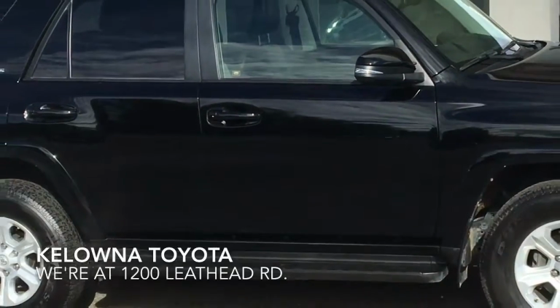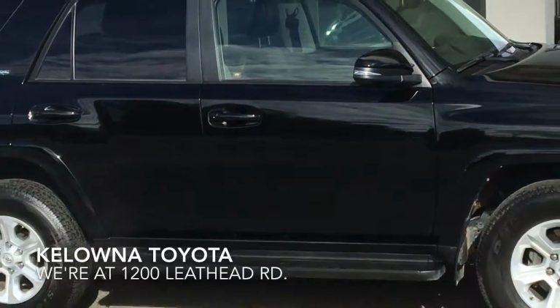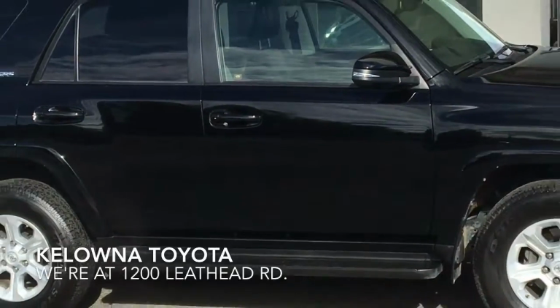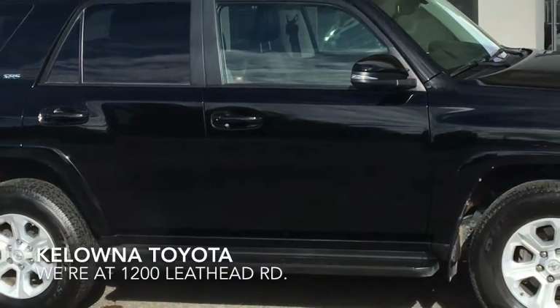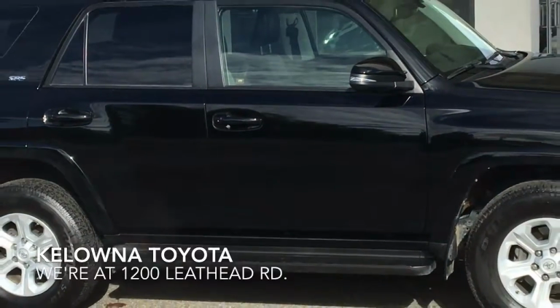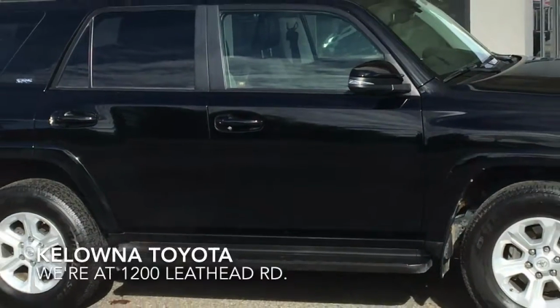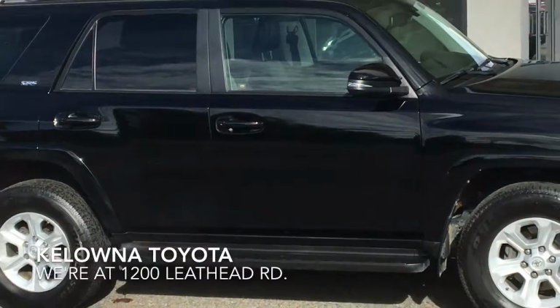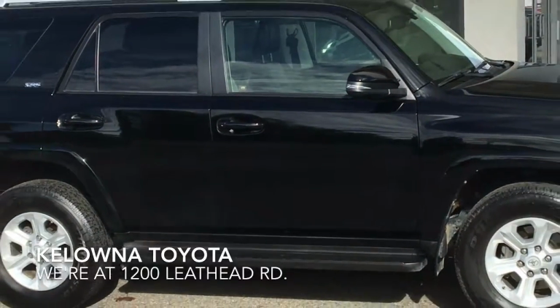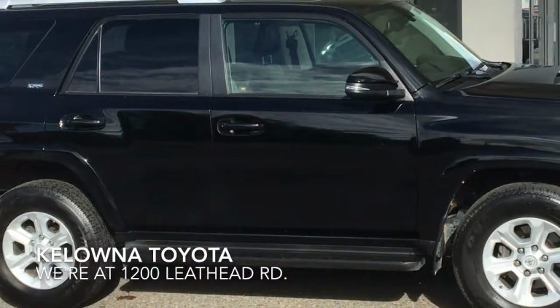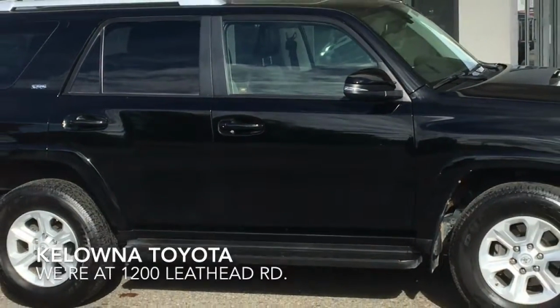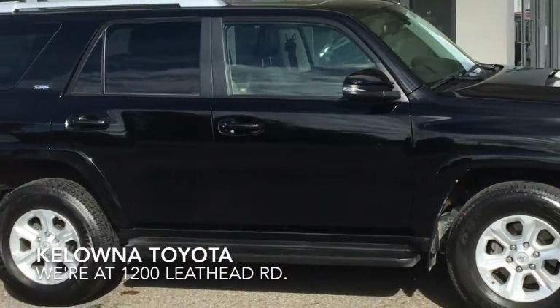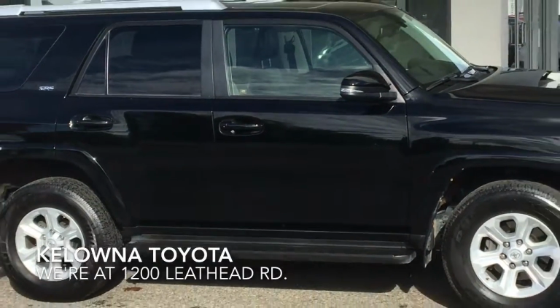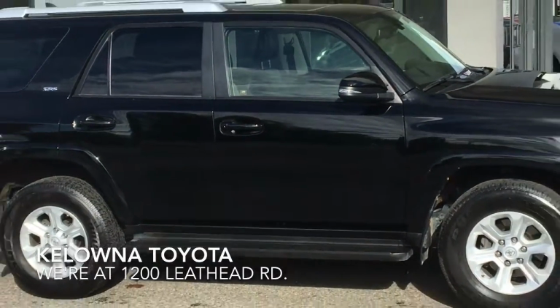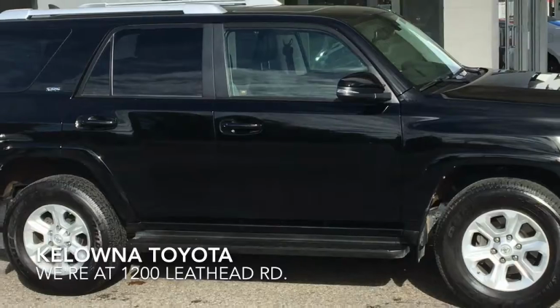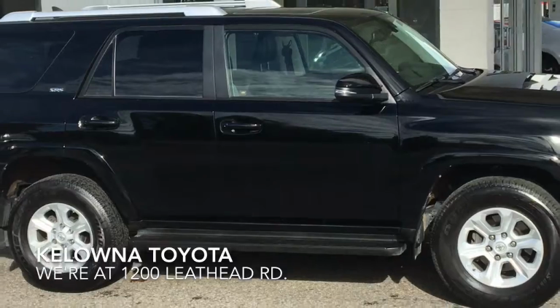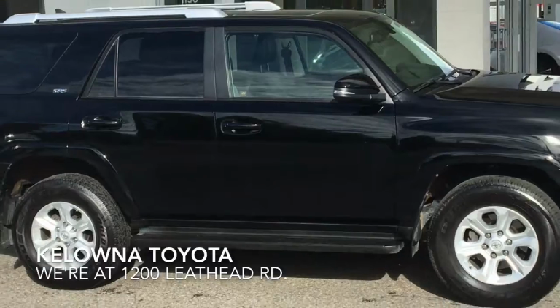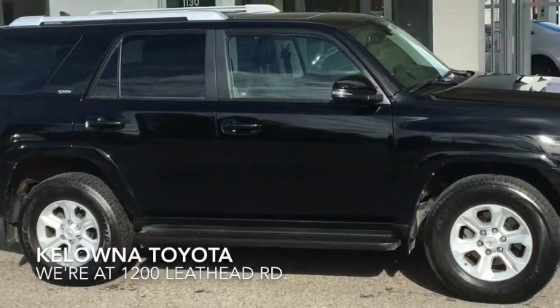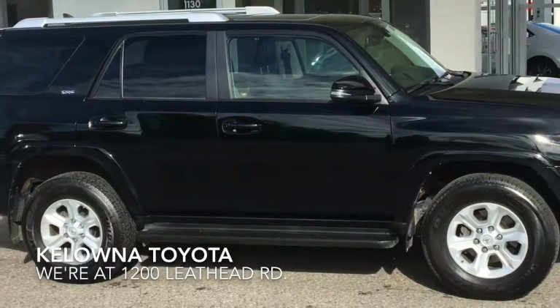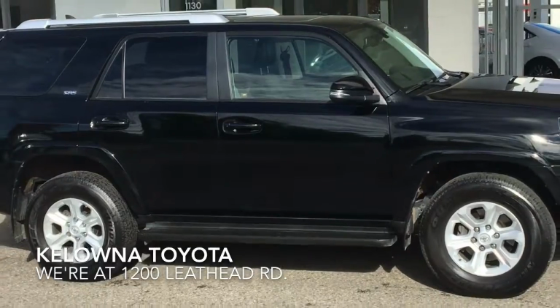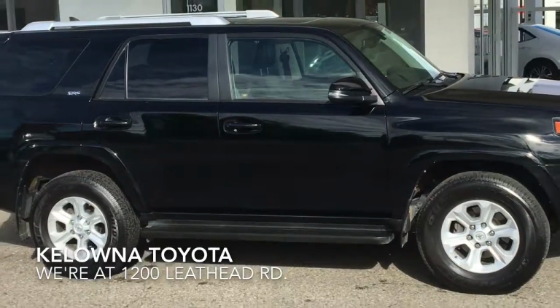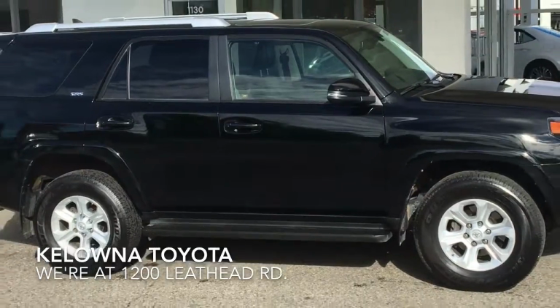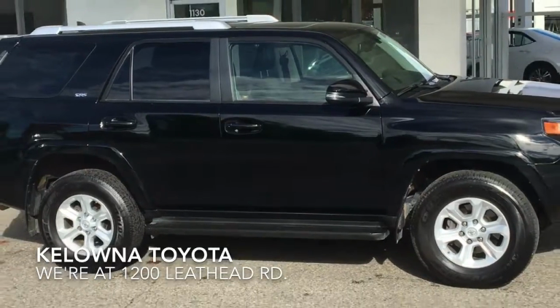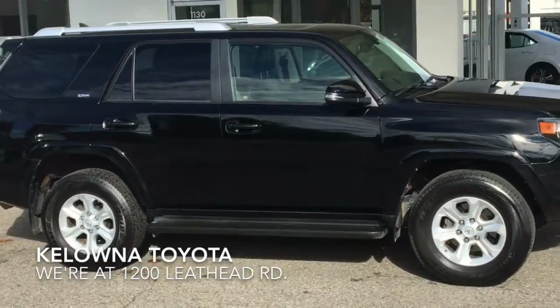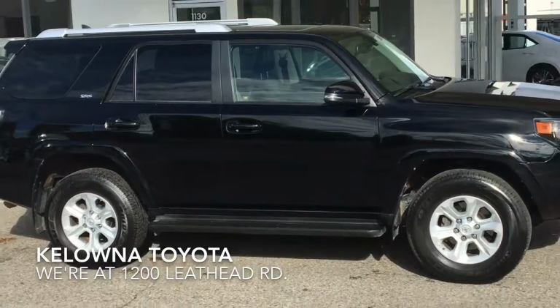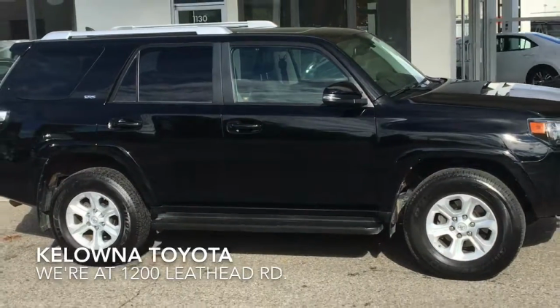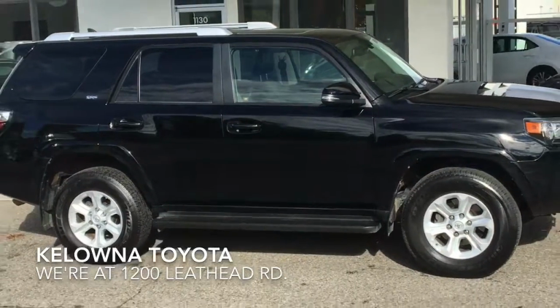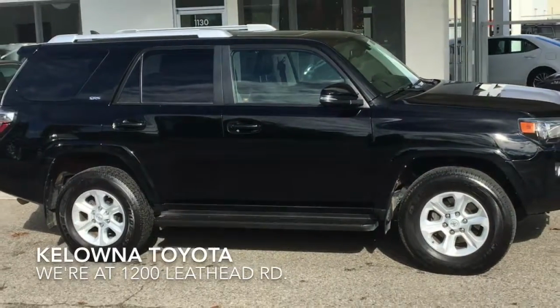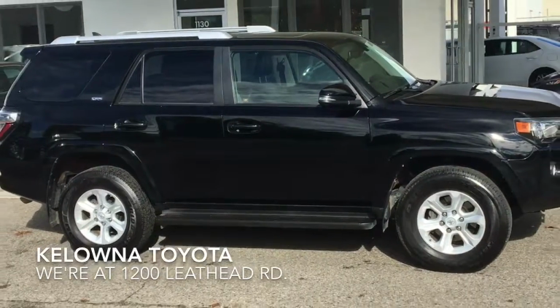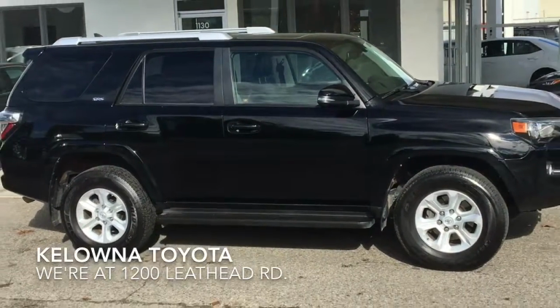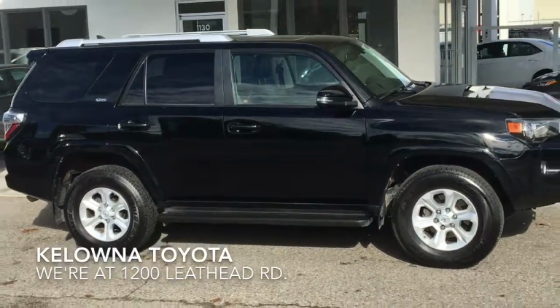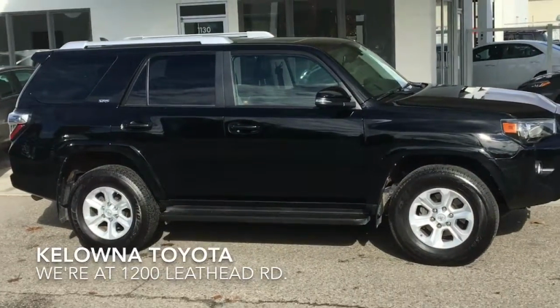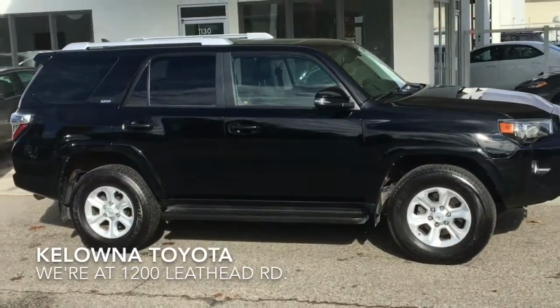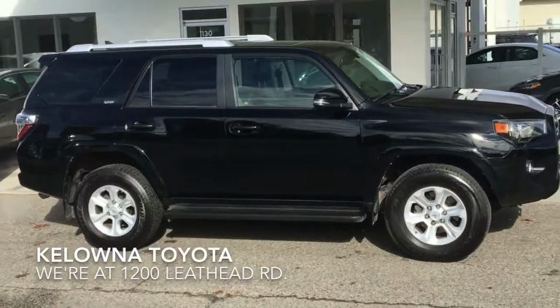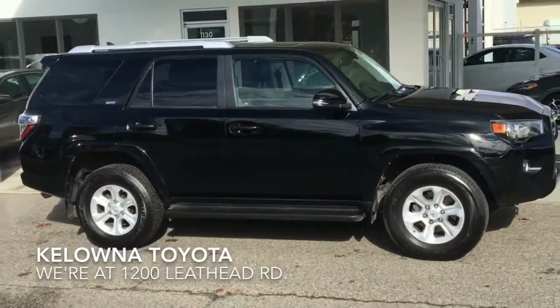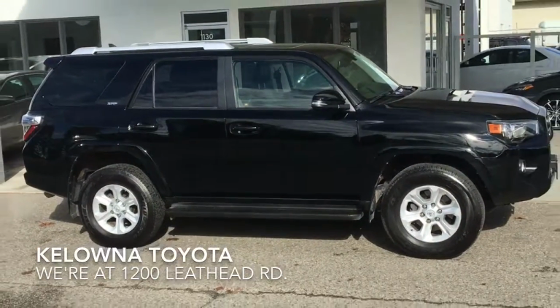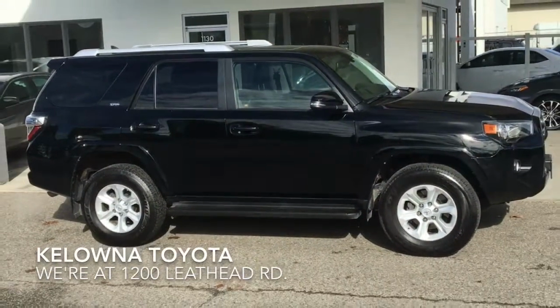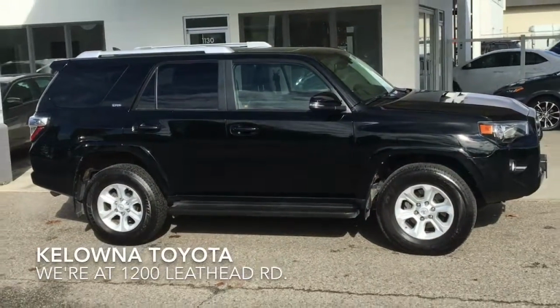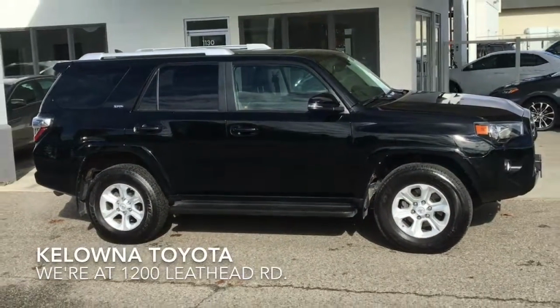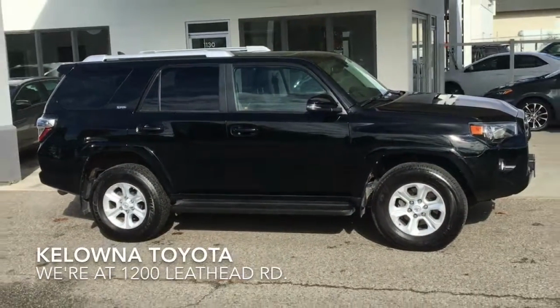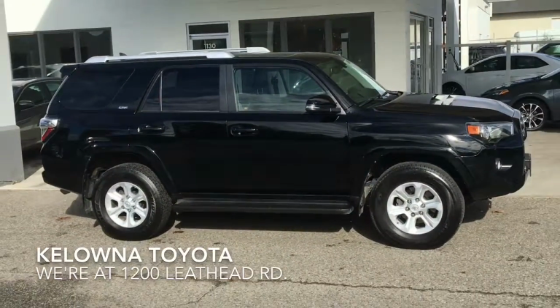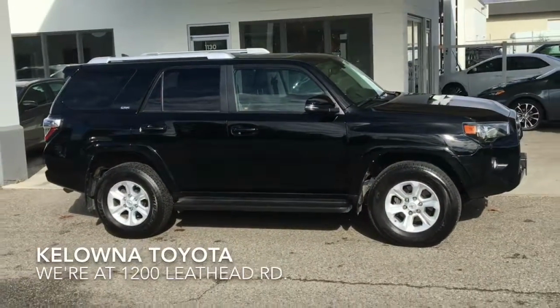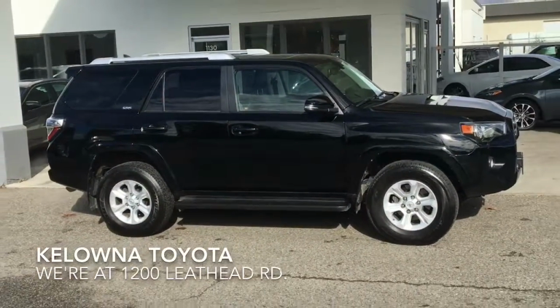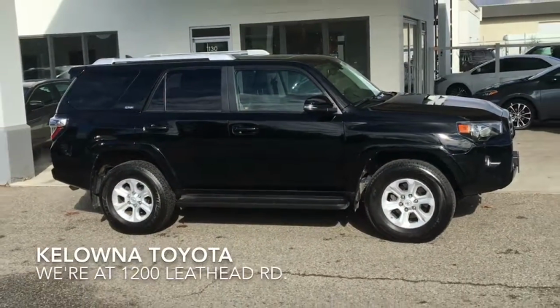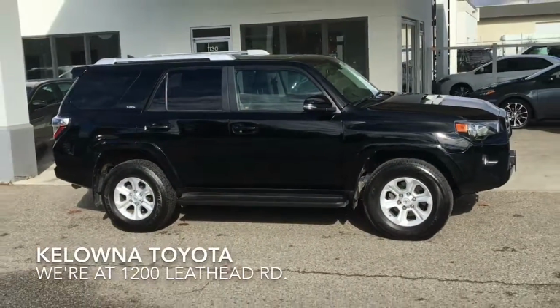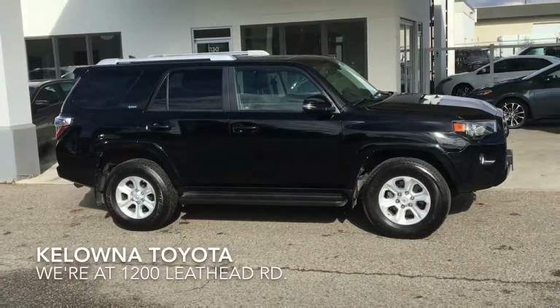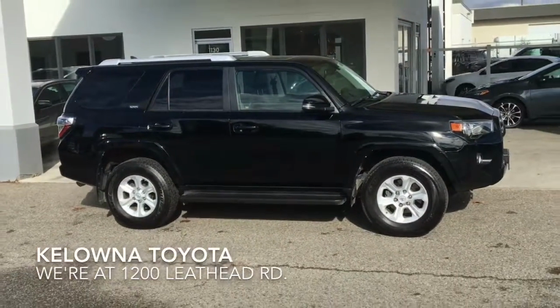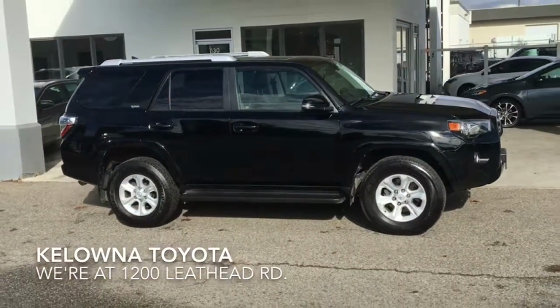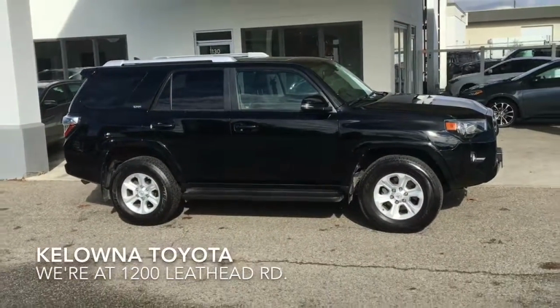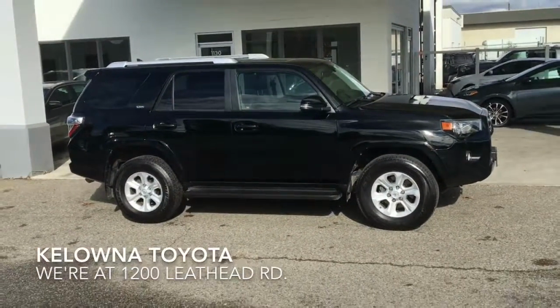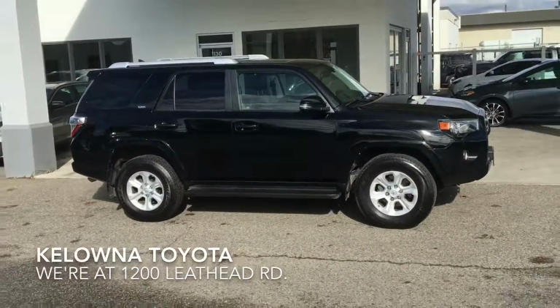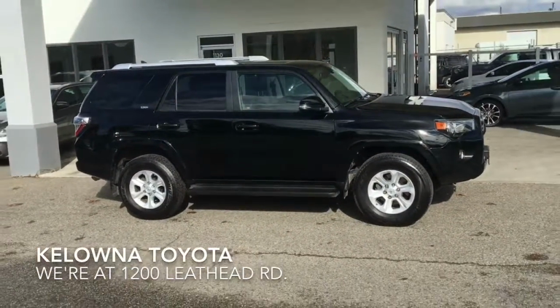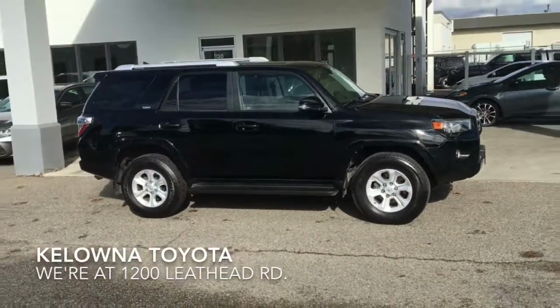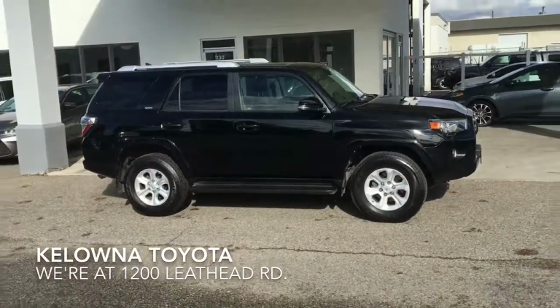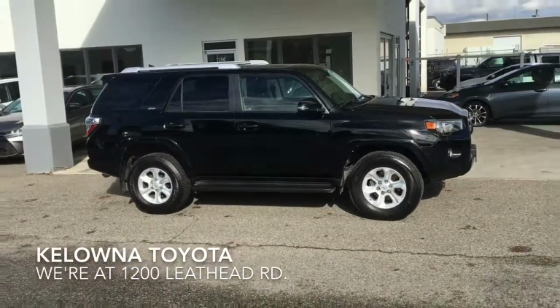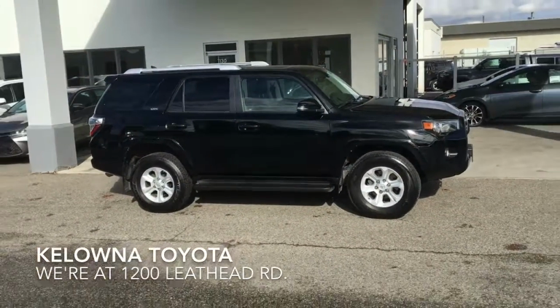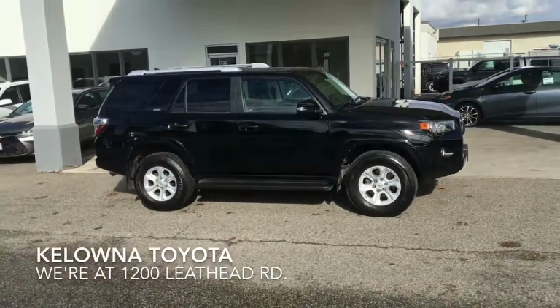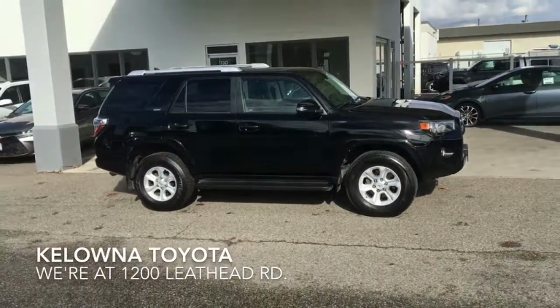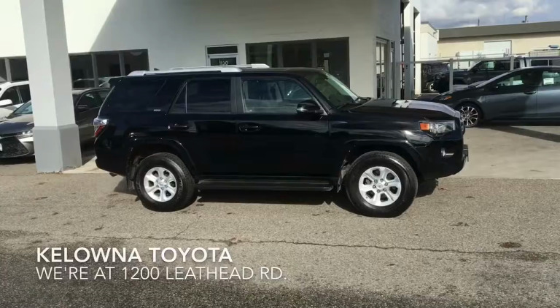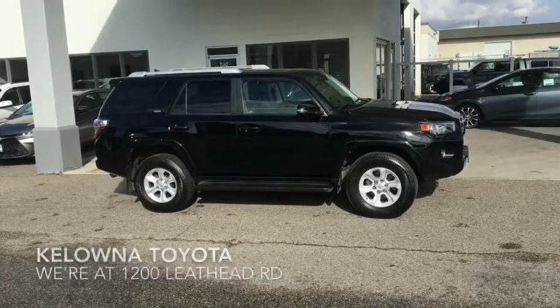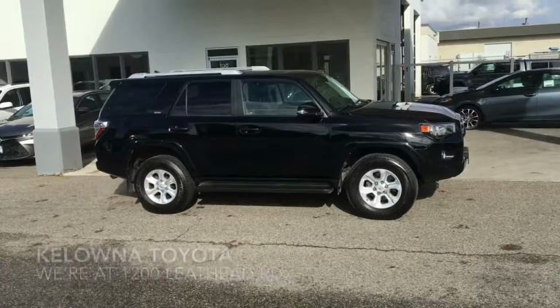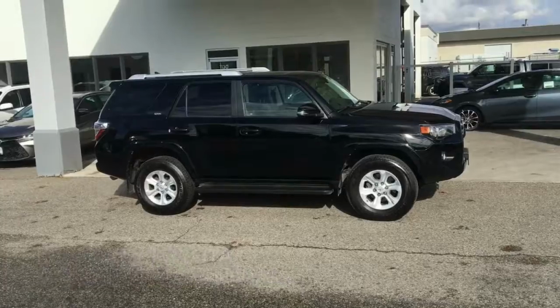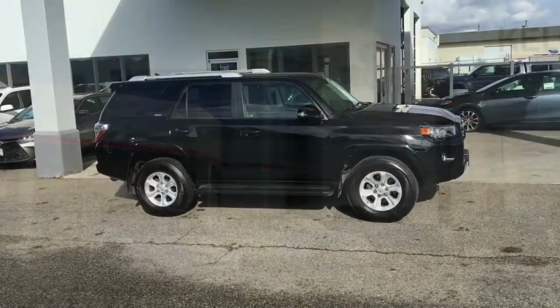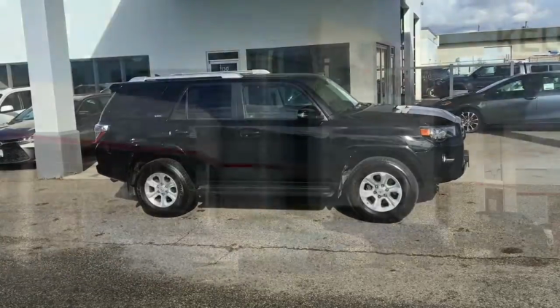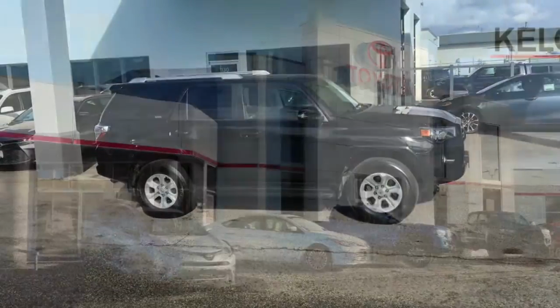Pre-owned 4Runners this nice are in high demand. Call today to book your test drive or stop by — we're at 1200 Leith Head Road in Kelowna.